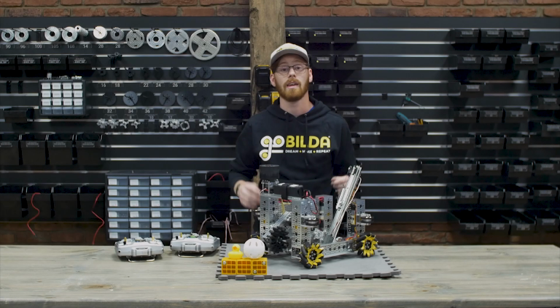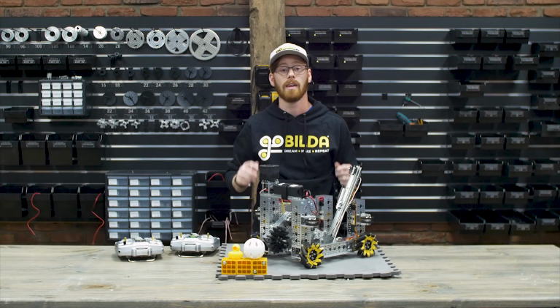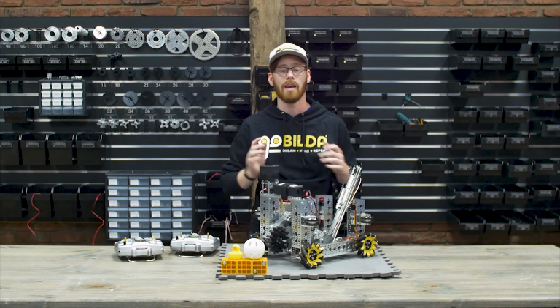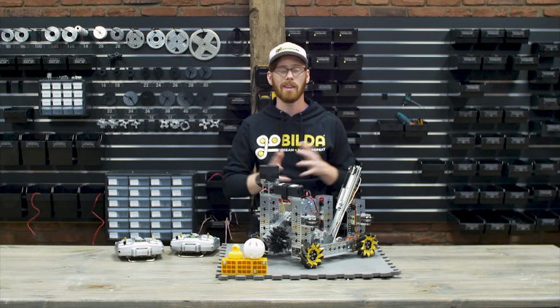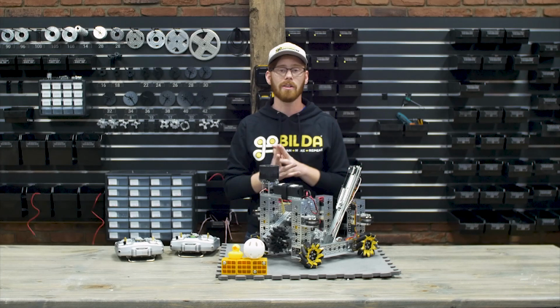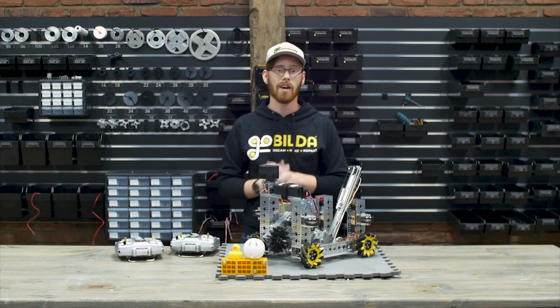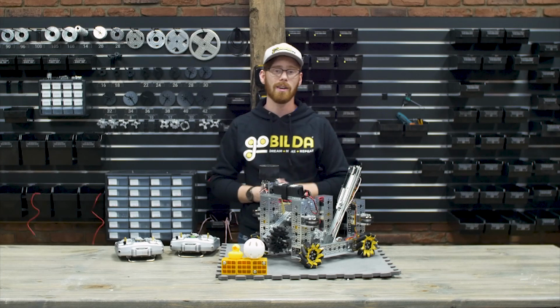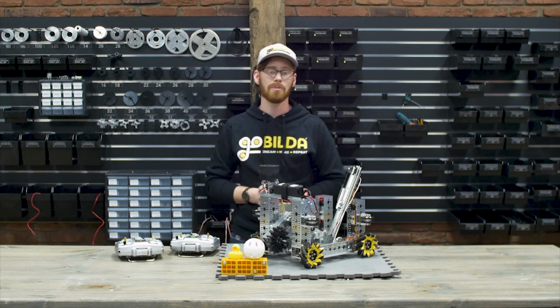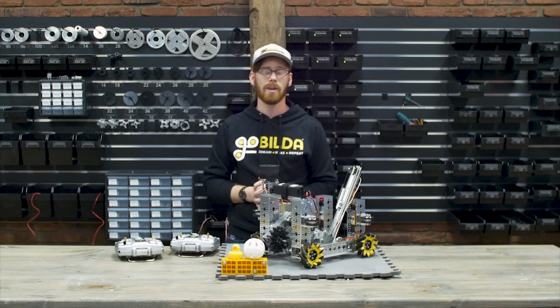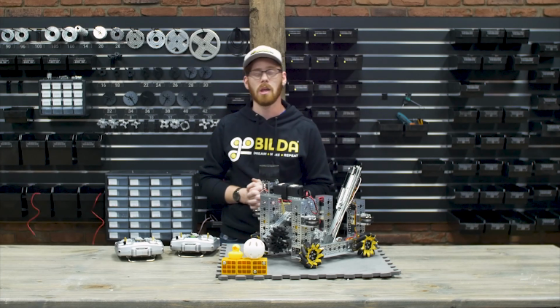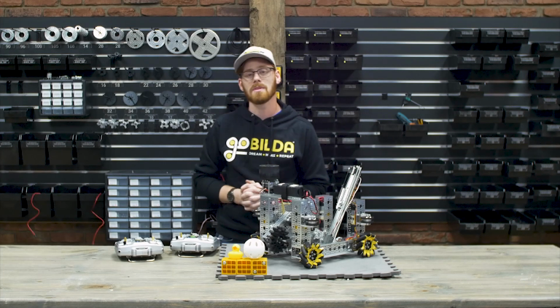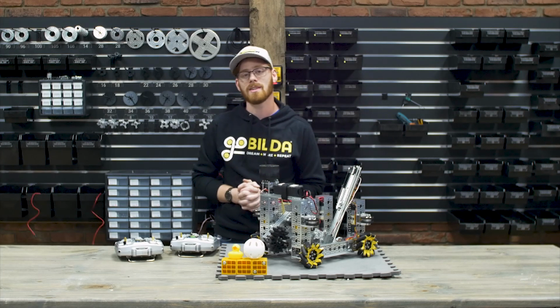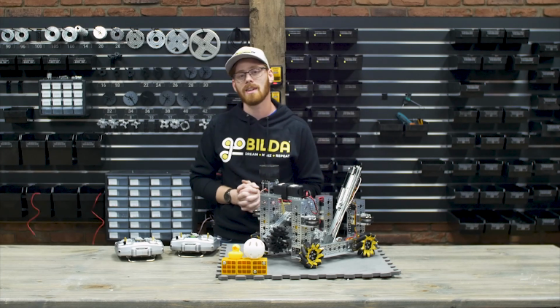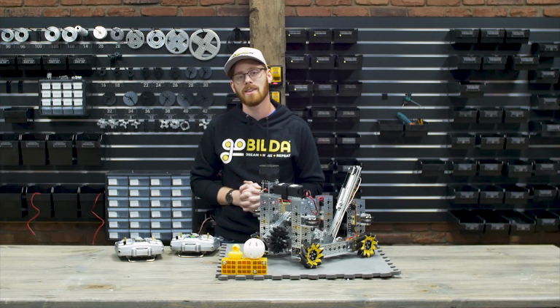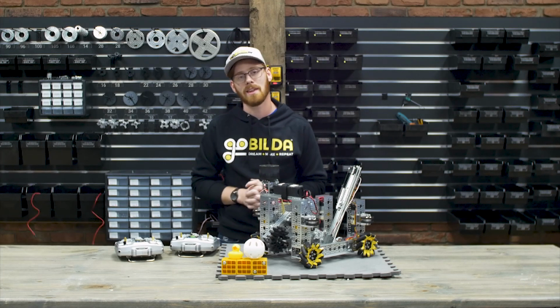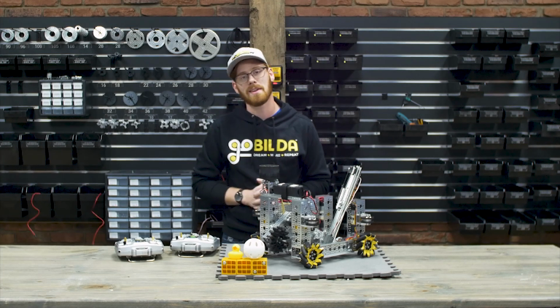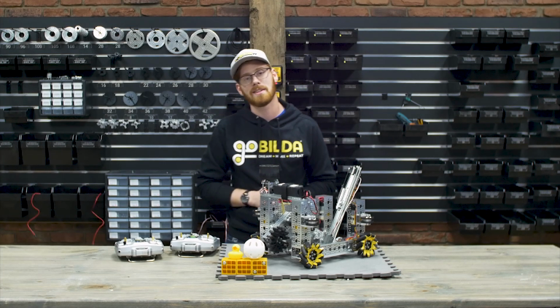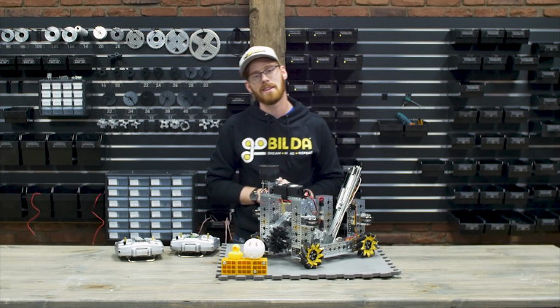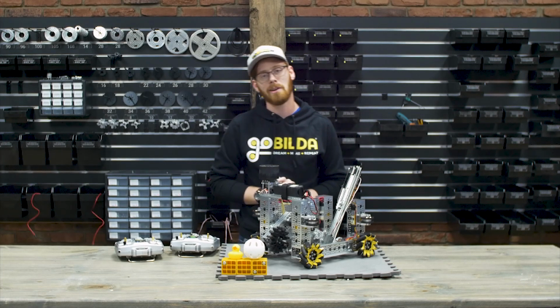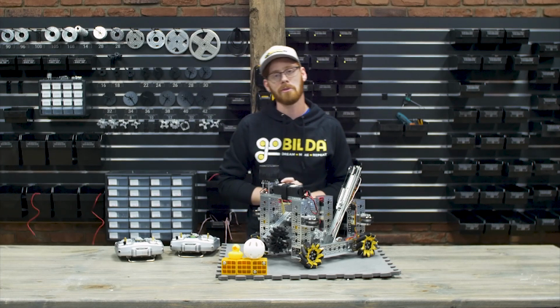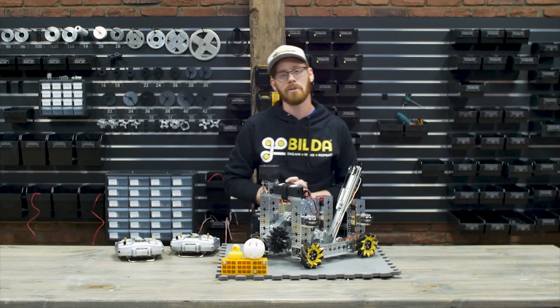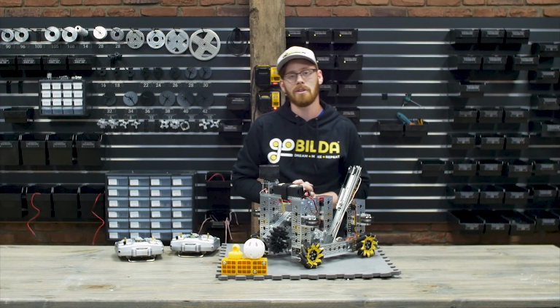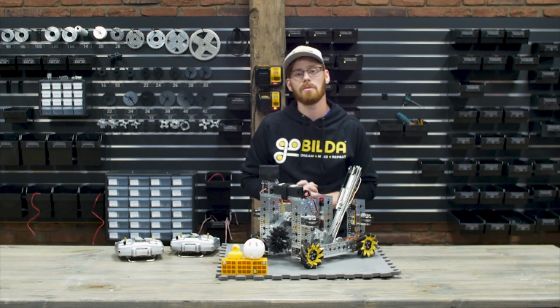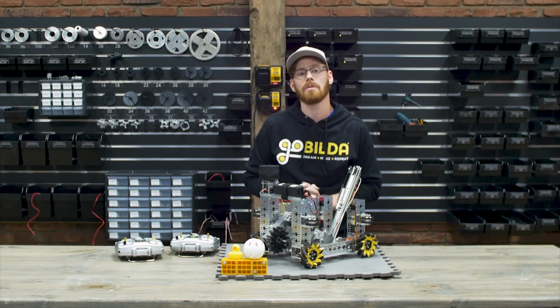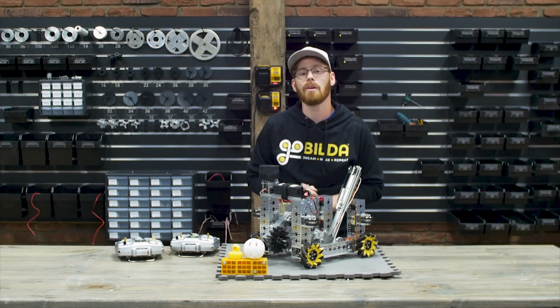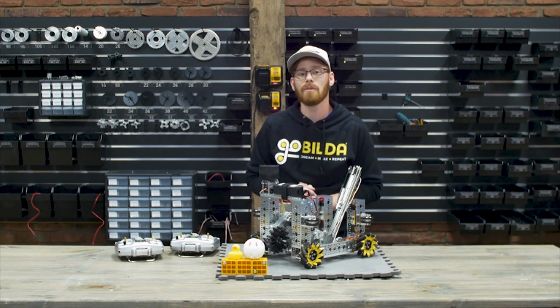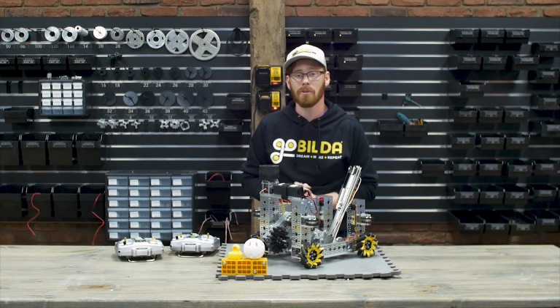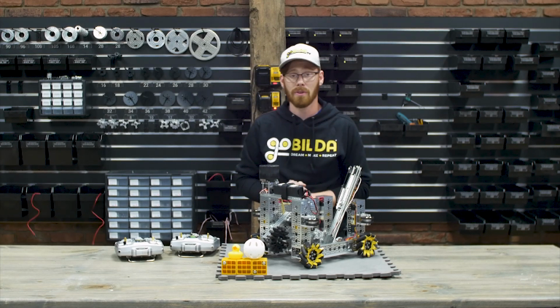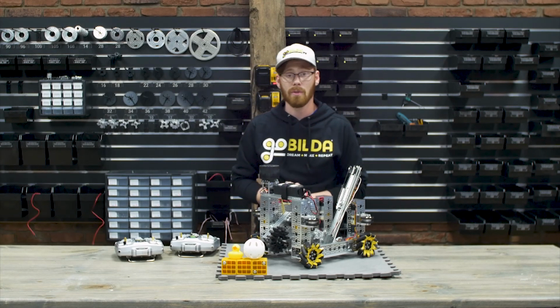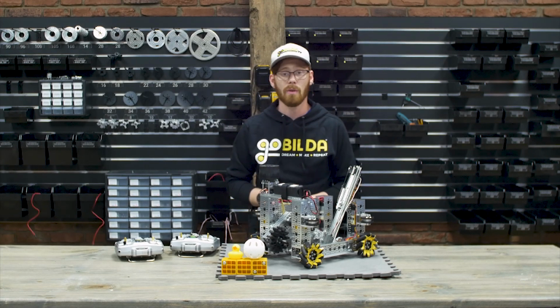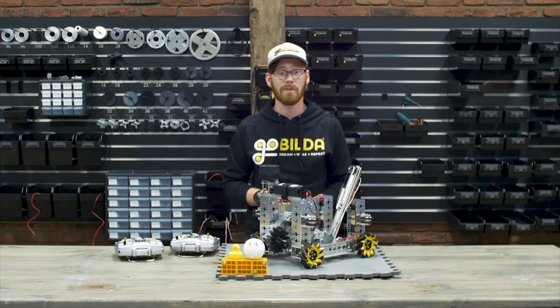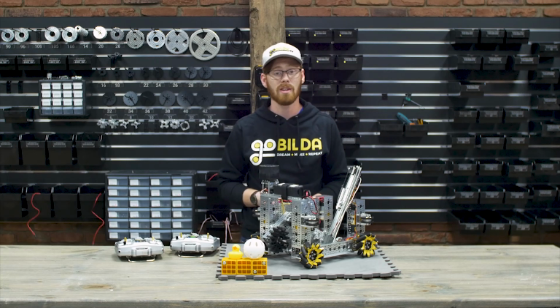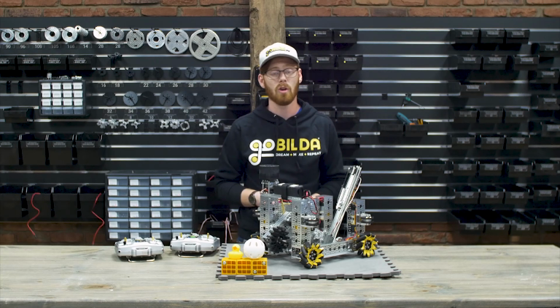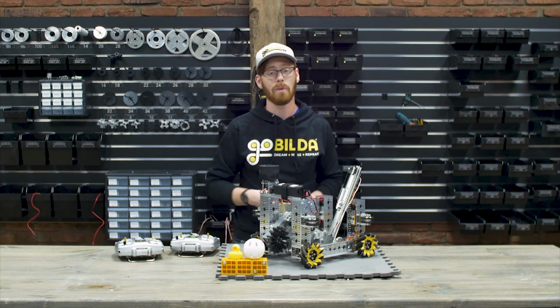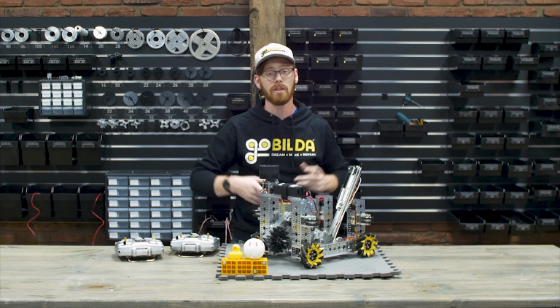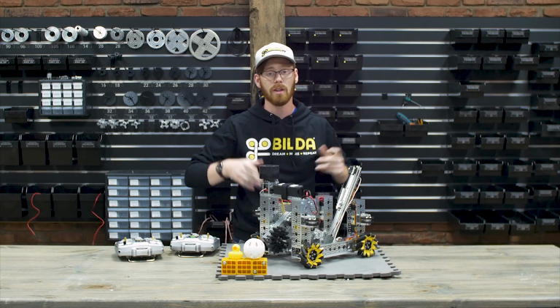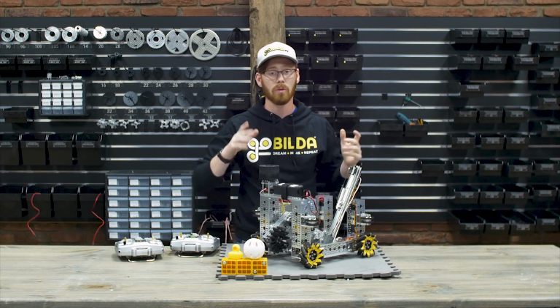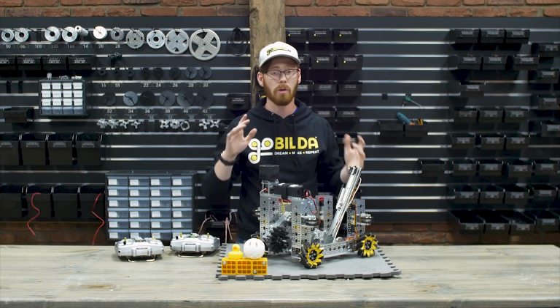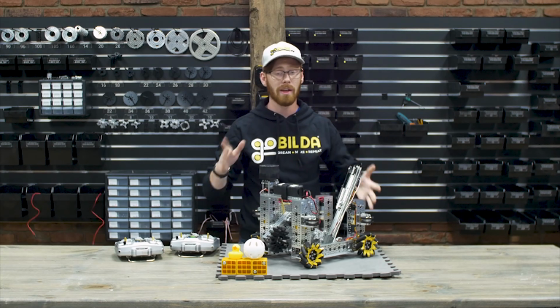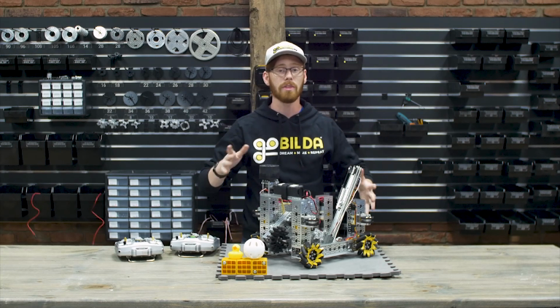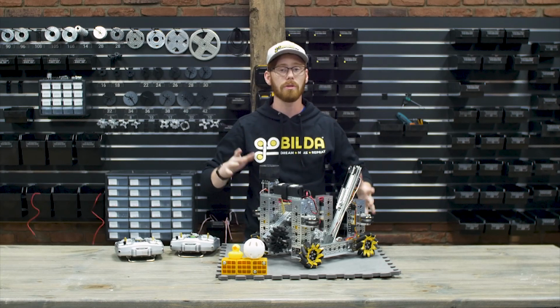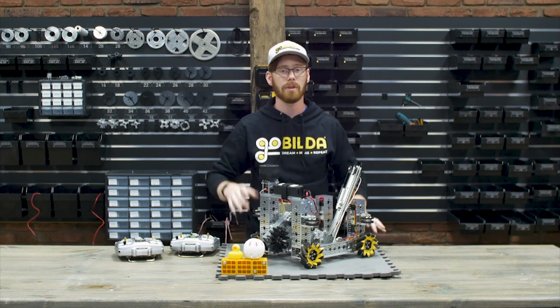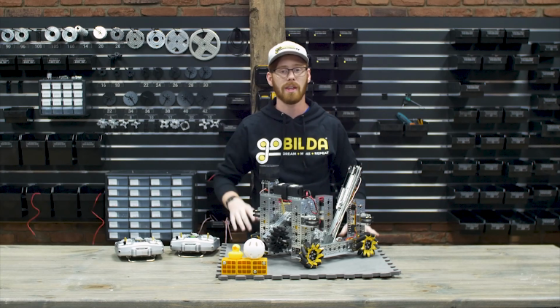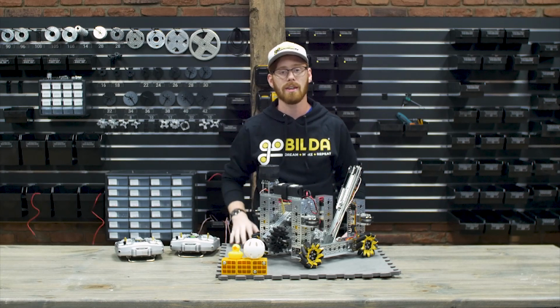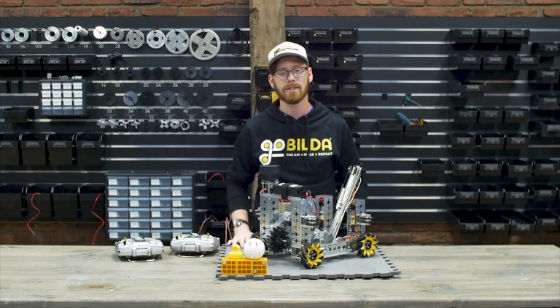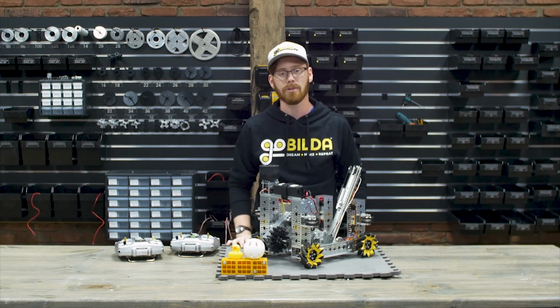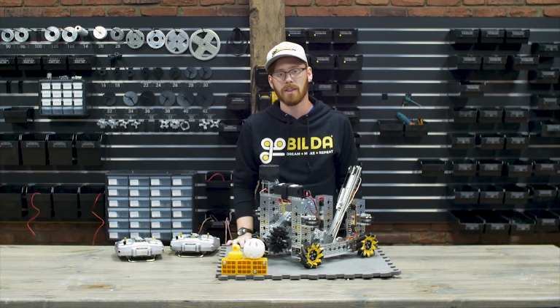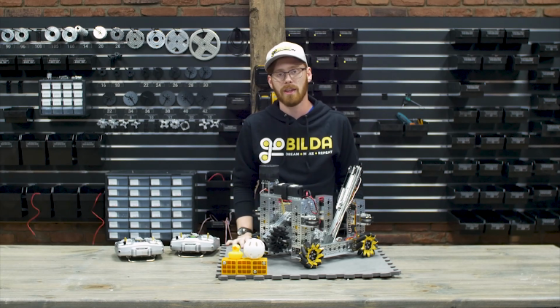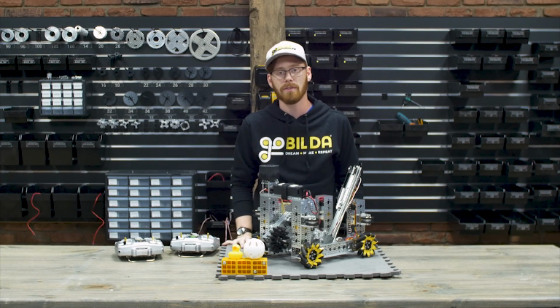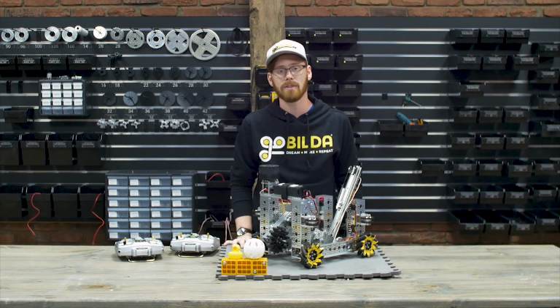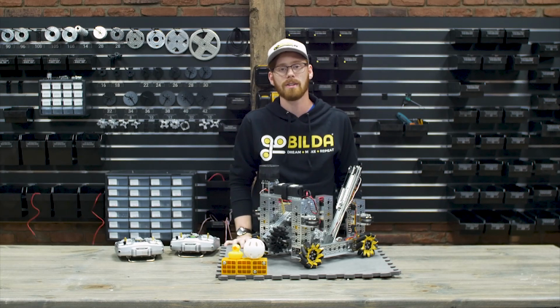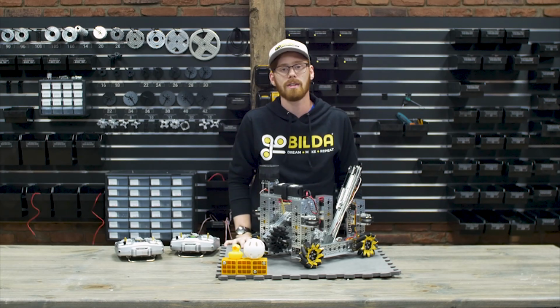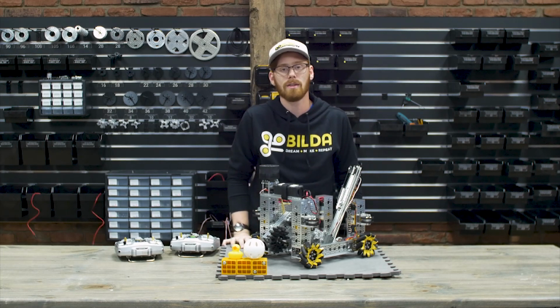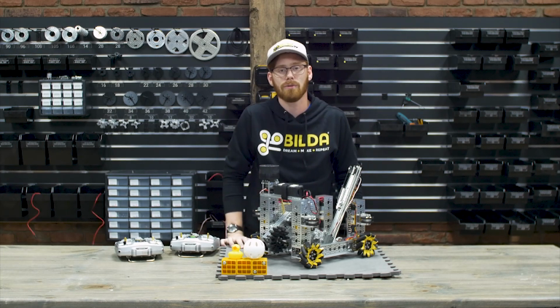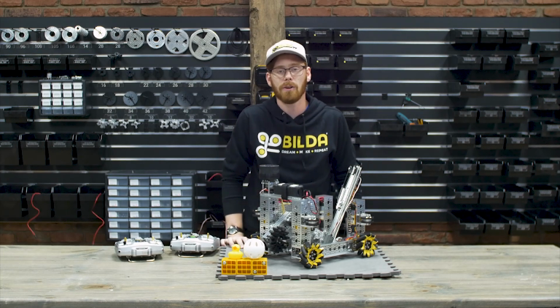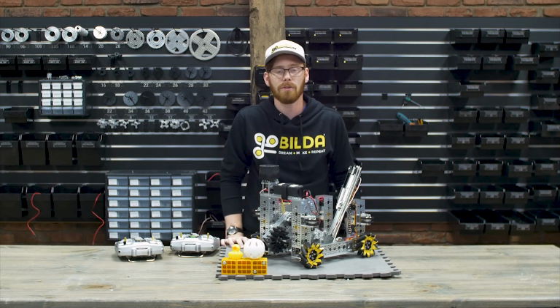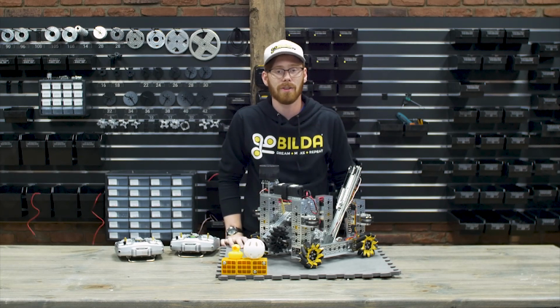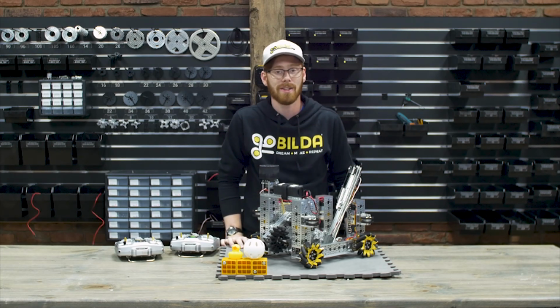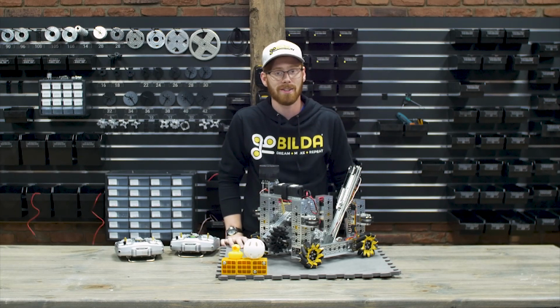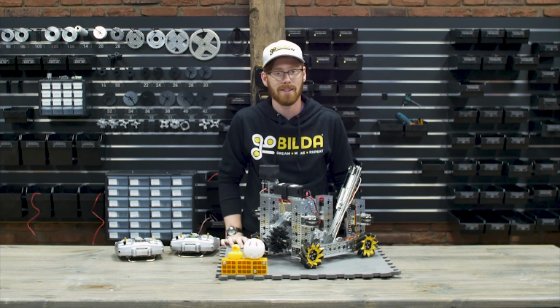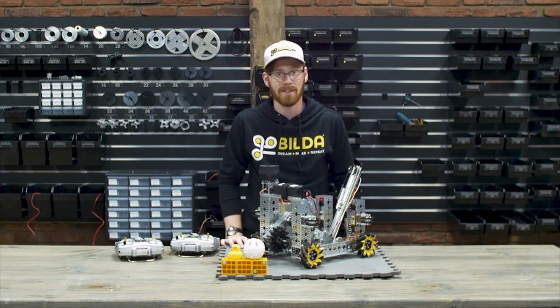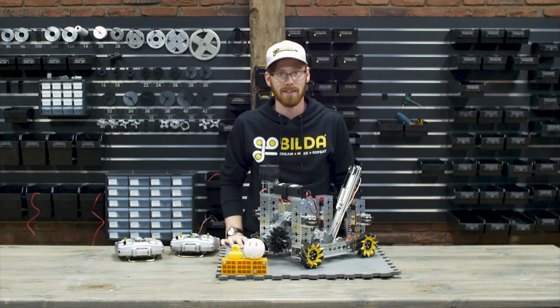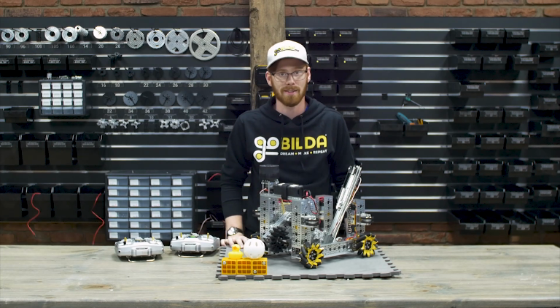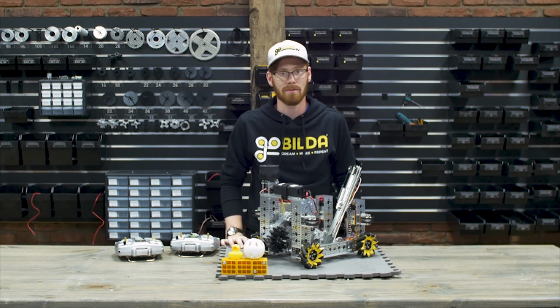Hello guys, my name is Ethan and today we're going to do an overview of the goBUILDA robot in three days for the FTC Freight Frenzy season.